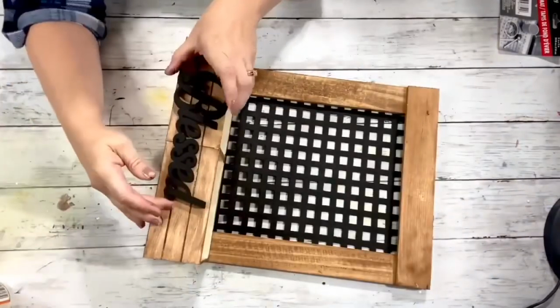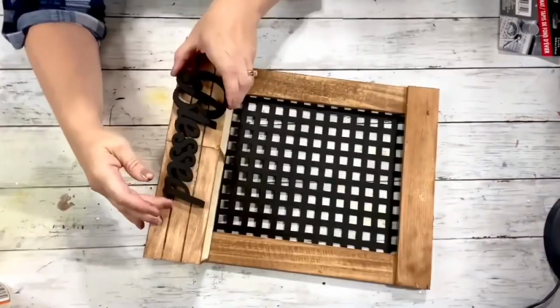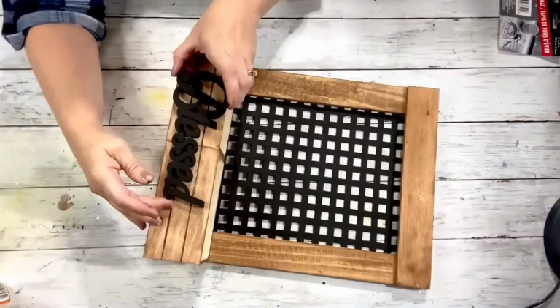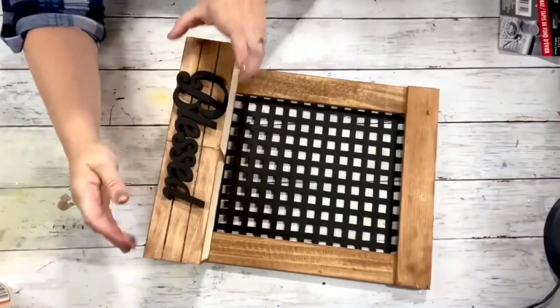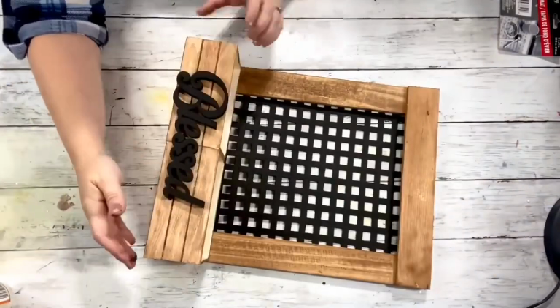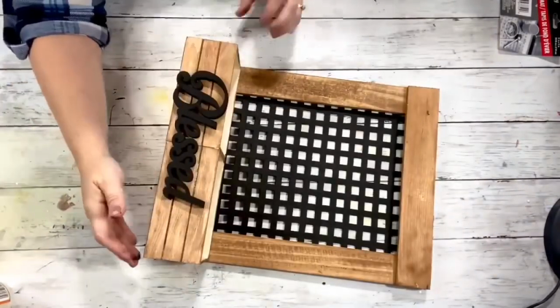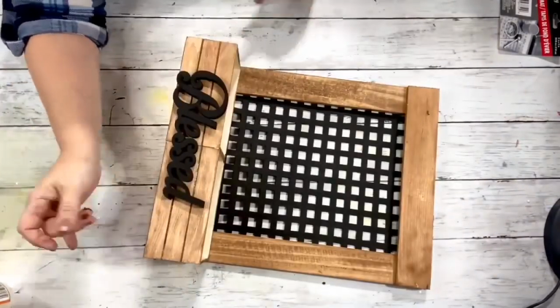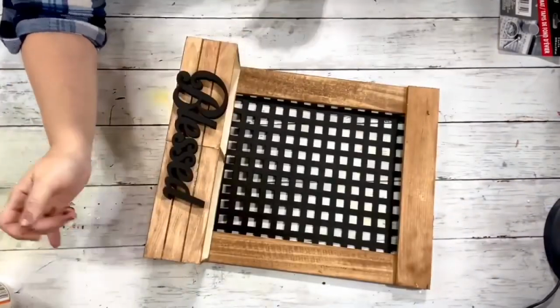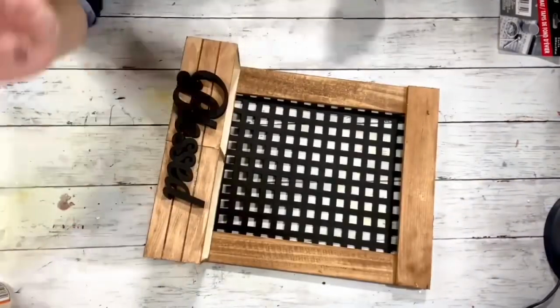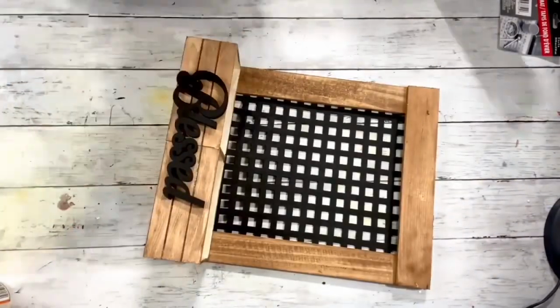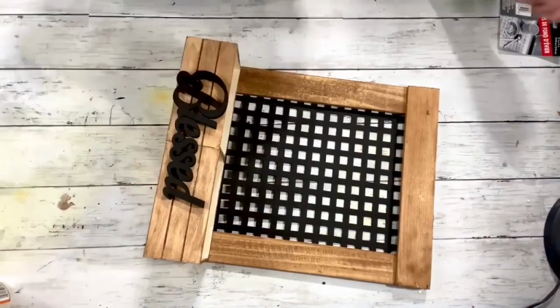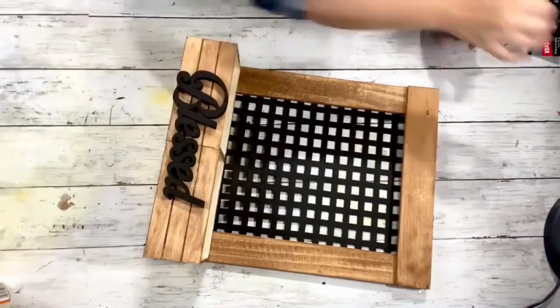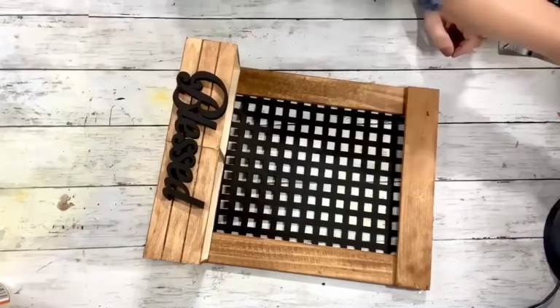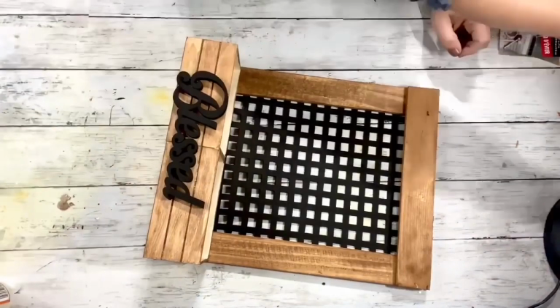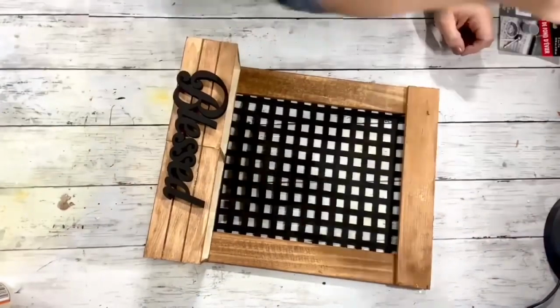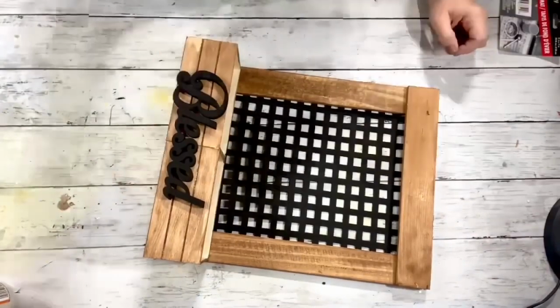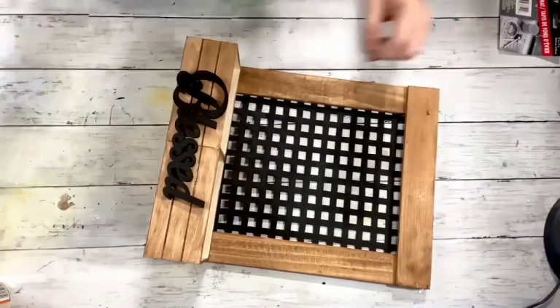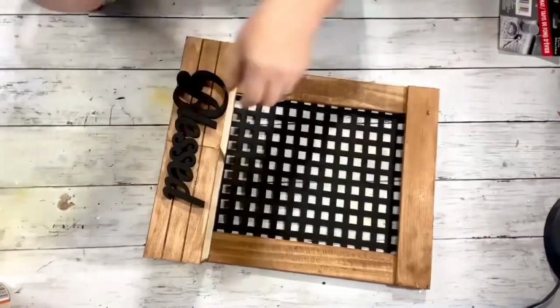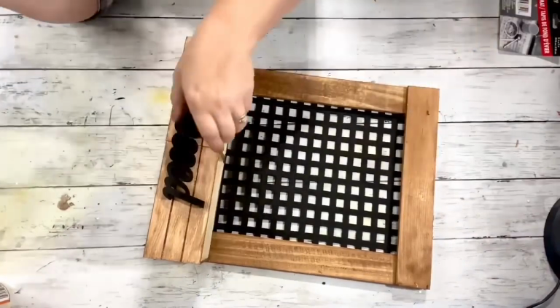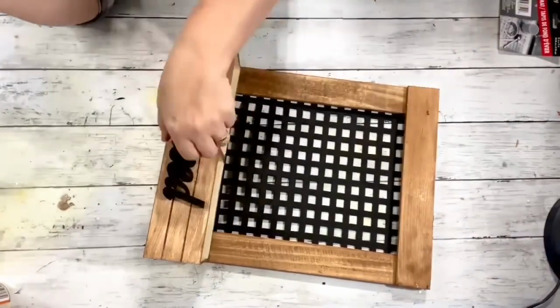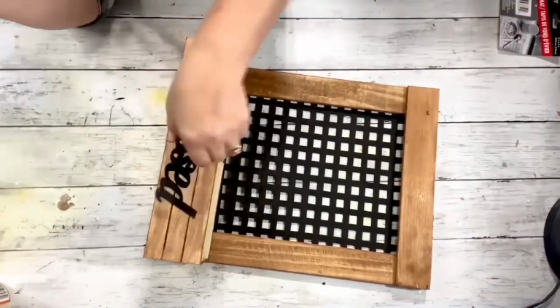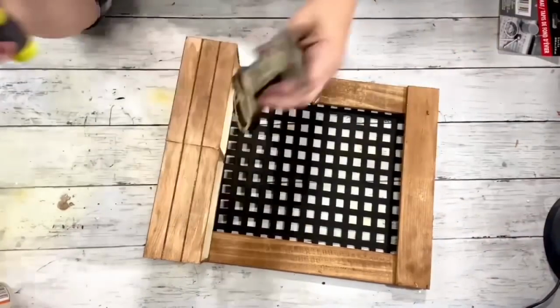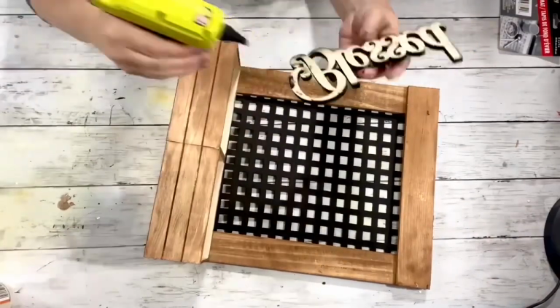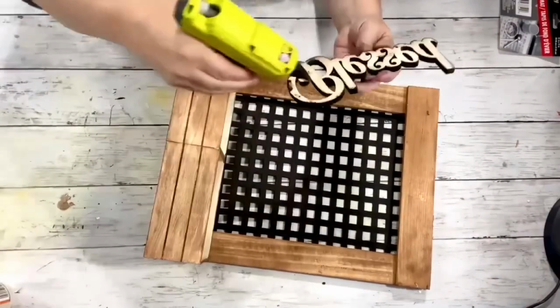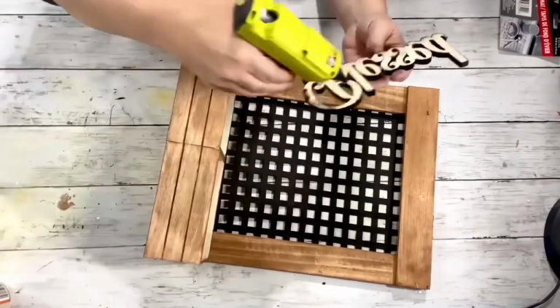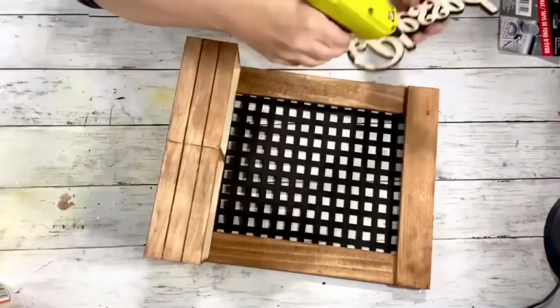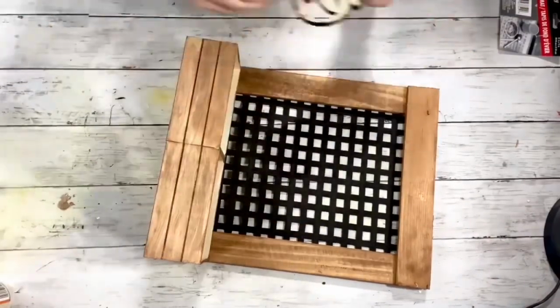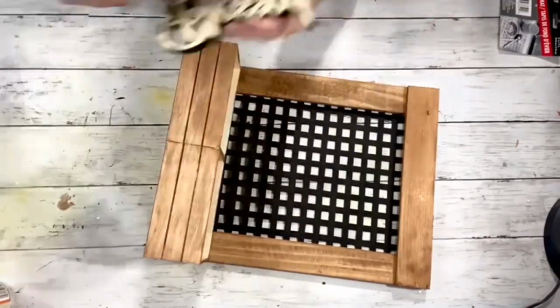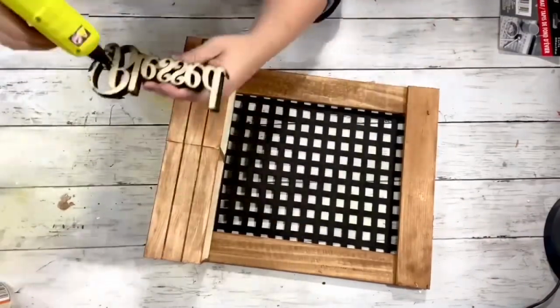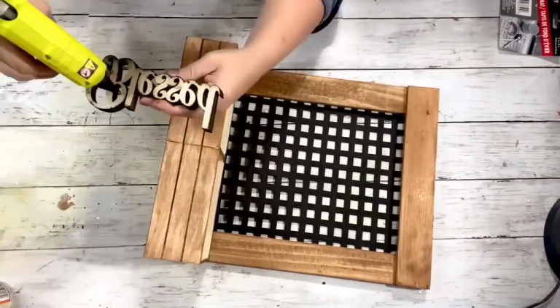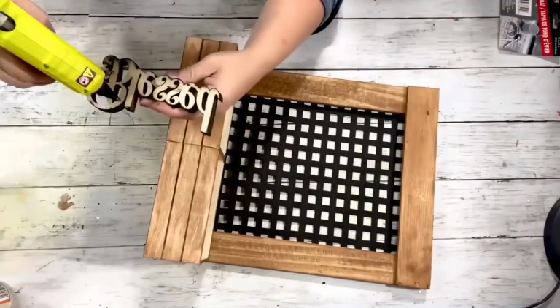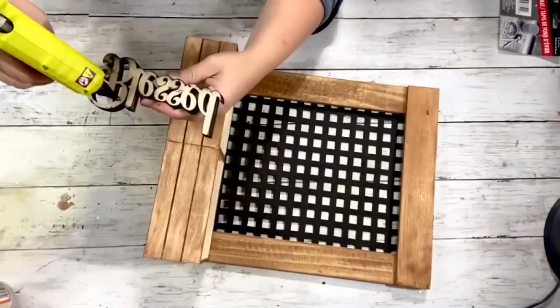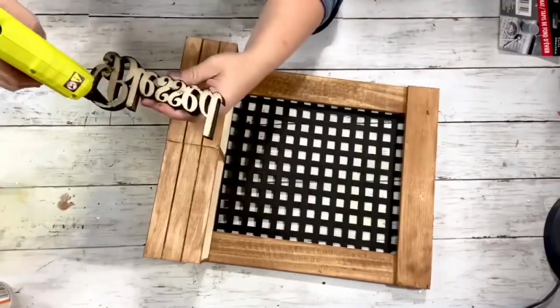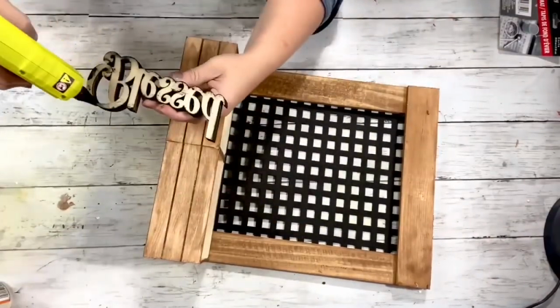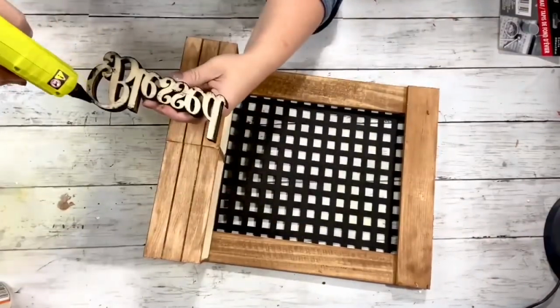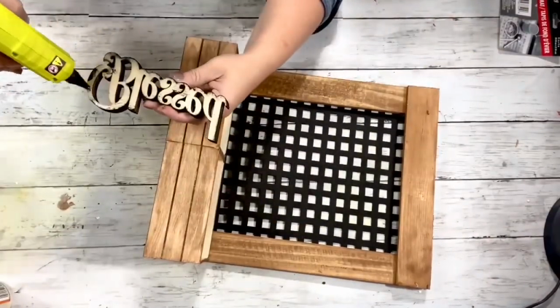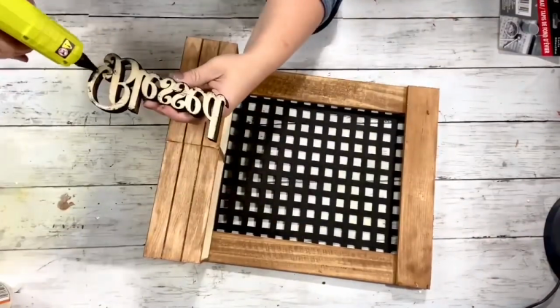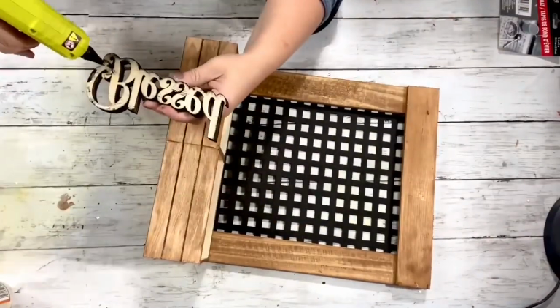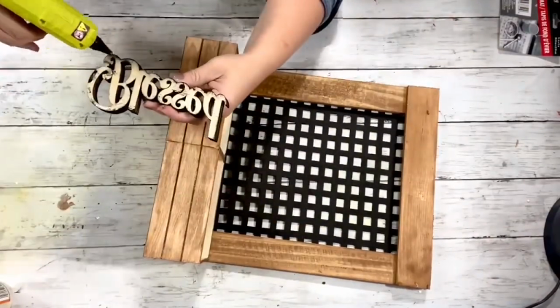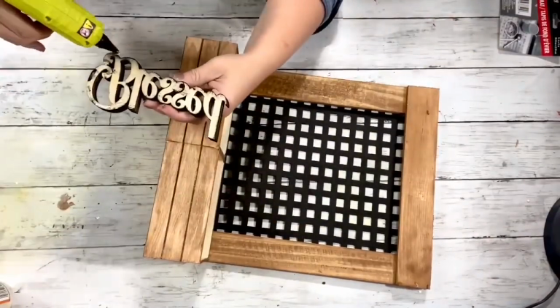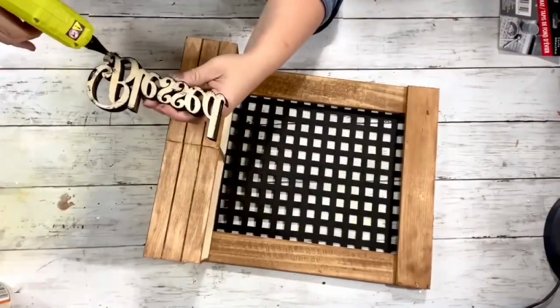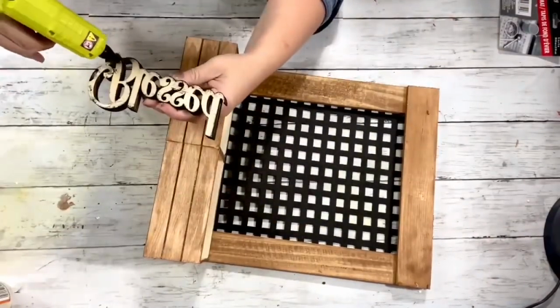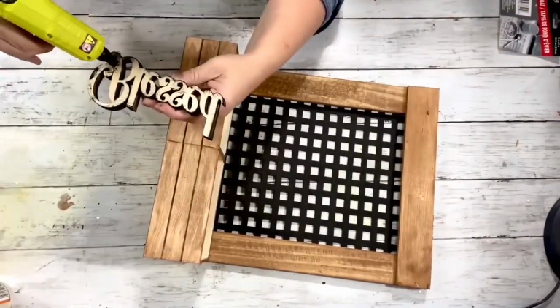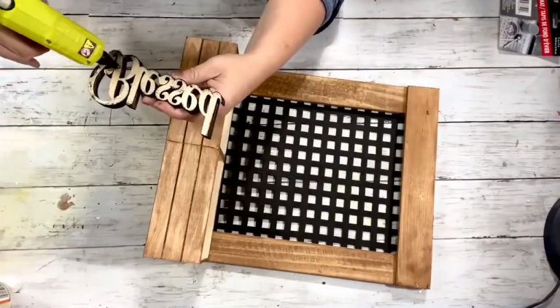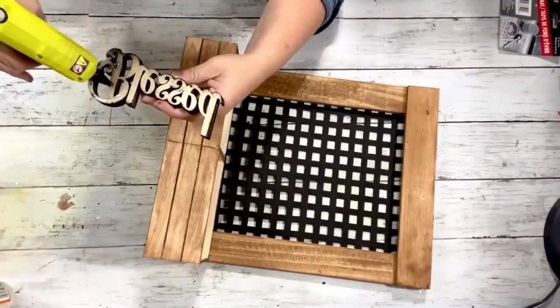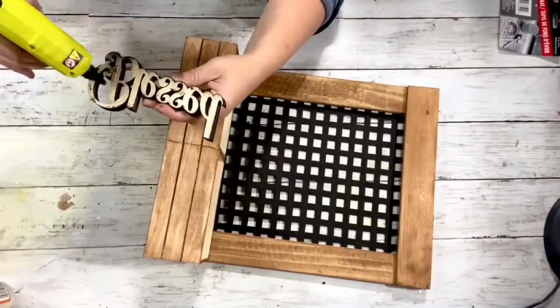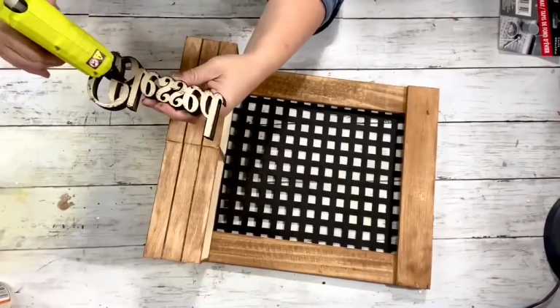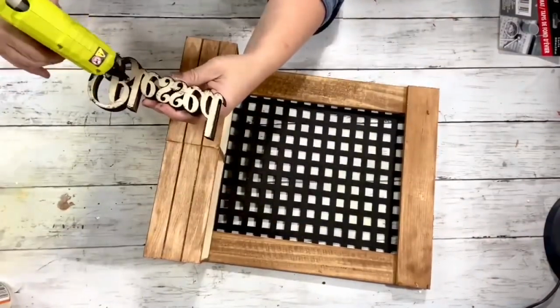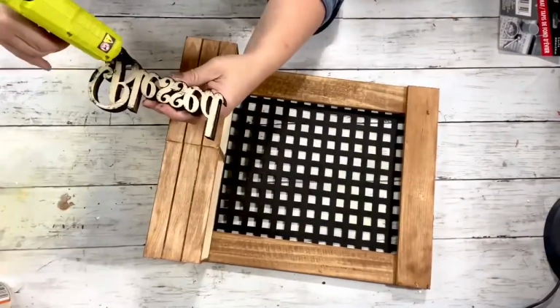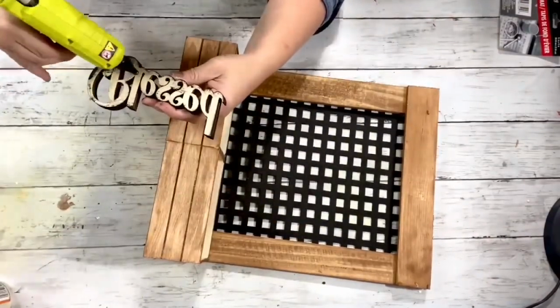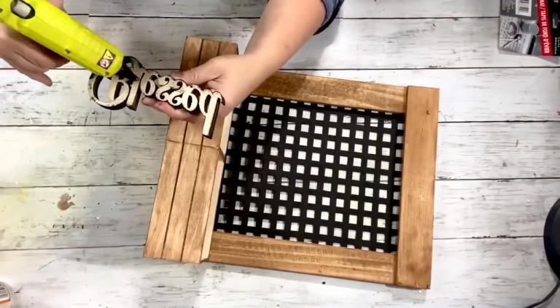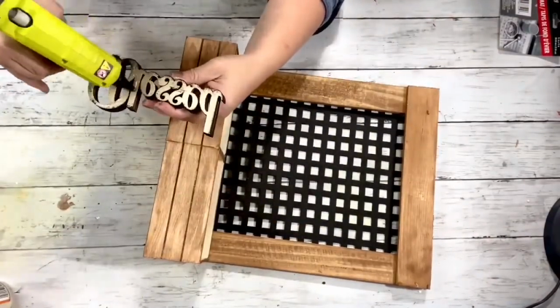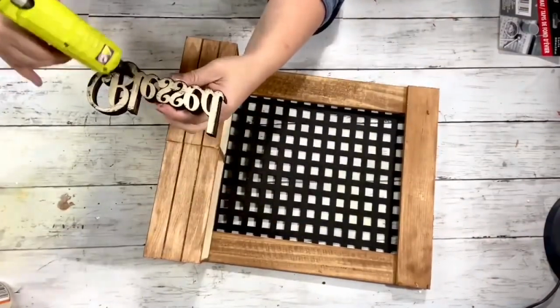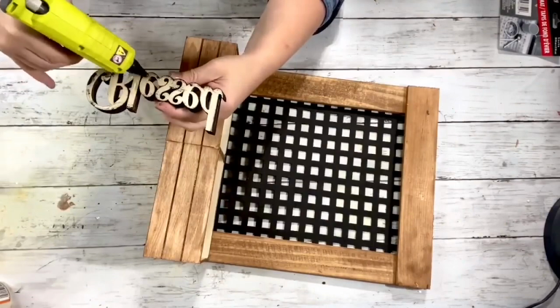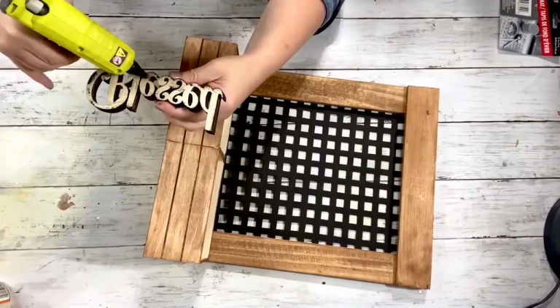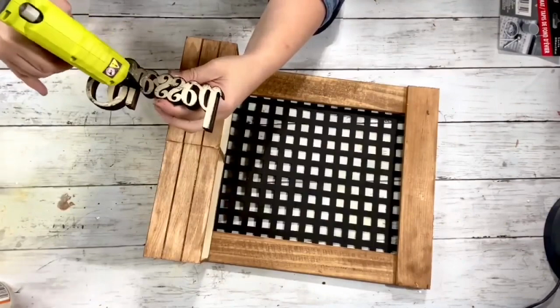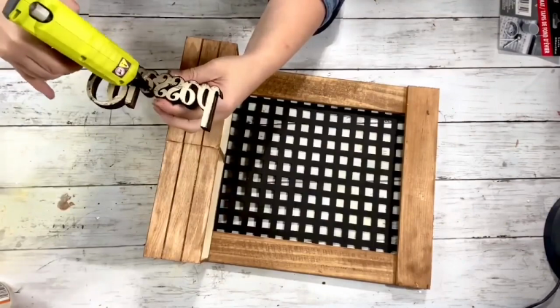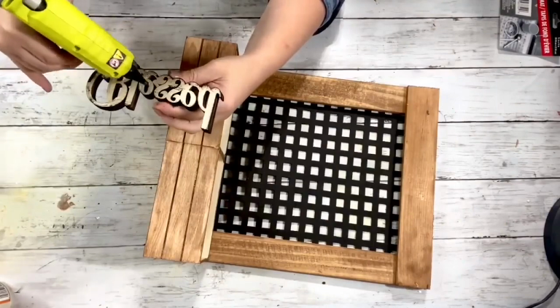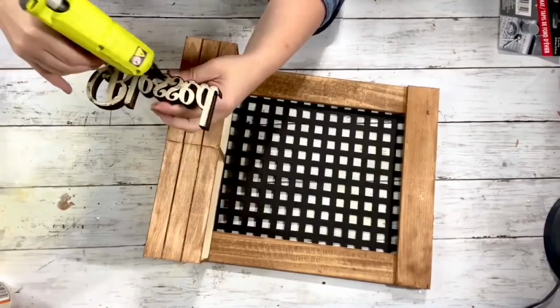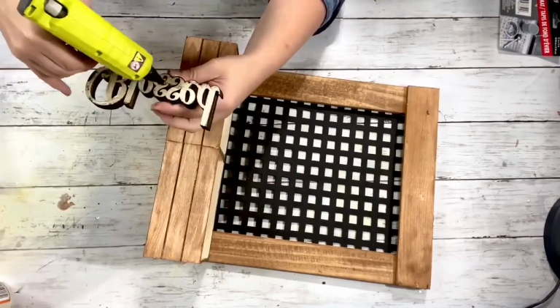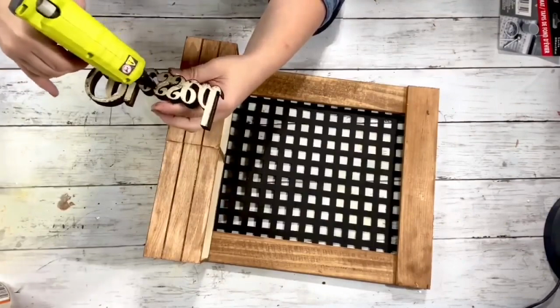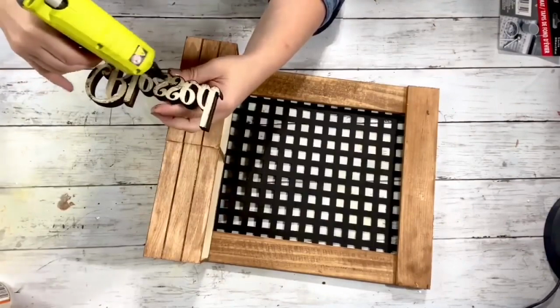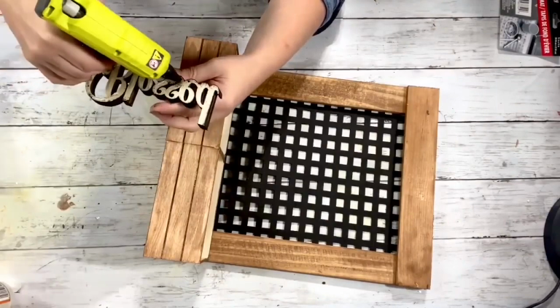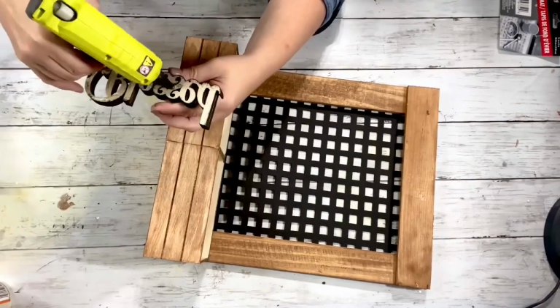Next I'm taking the Blessed sign and putting some hot glue on the back and placing it on the front of the crates.